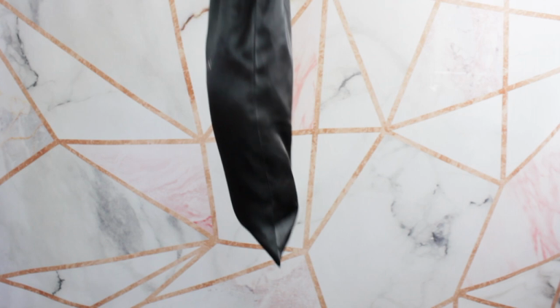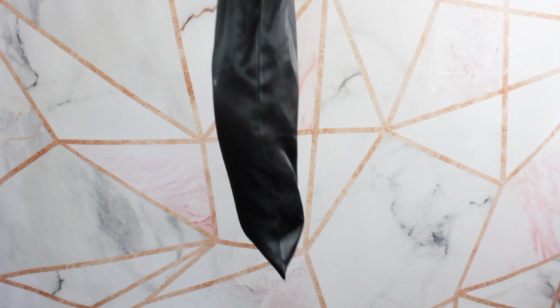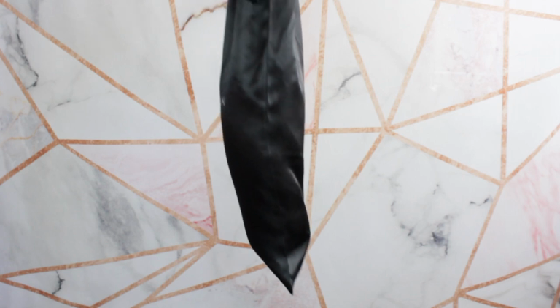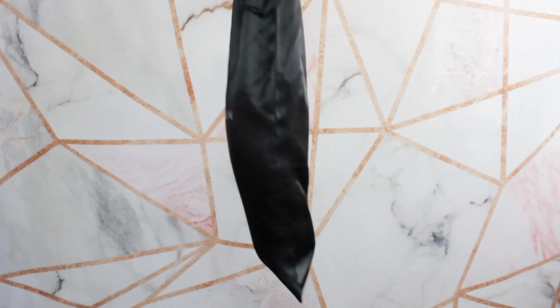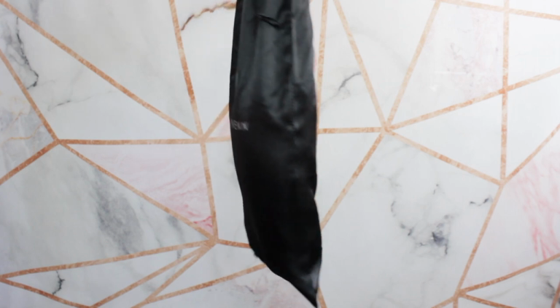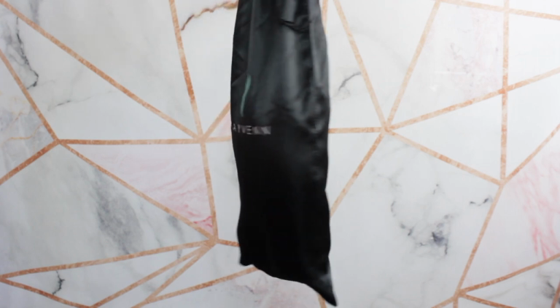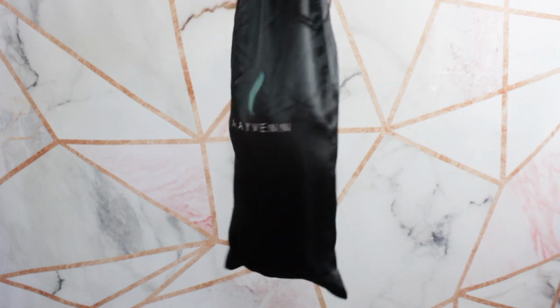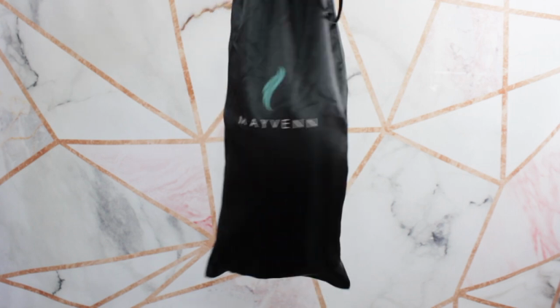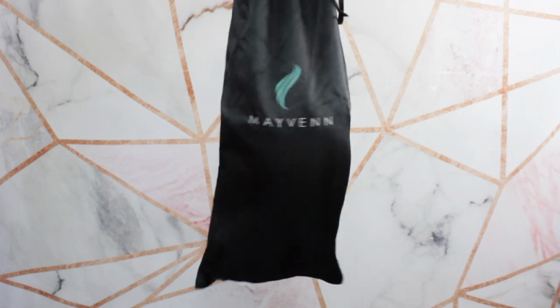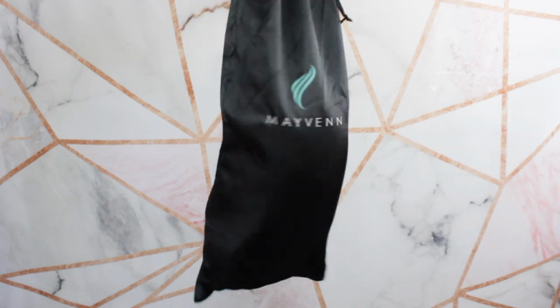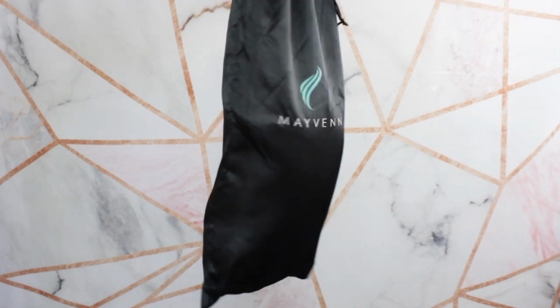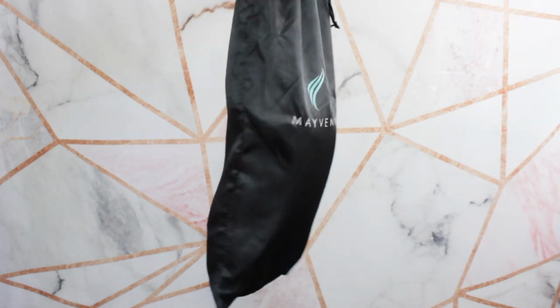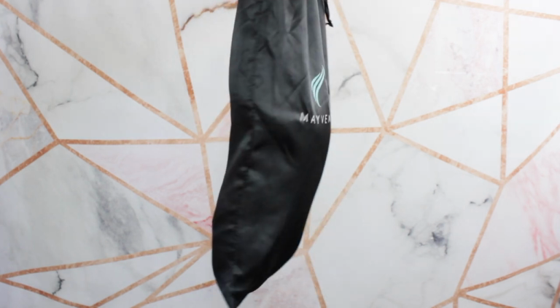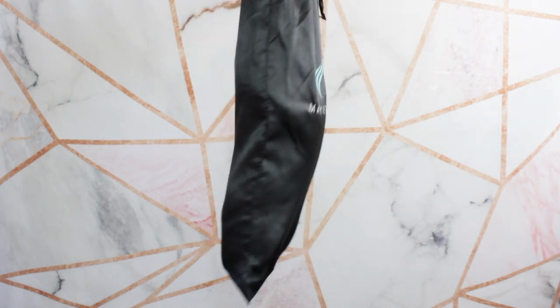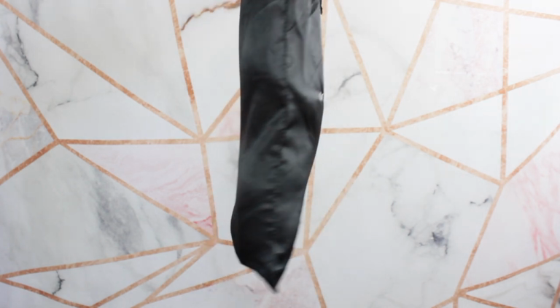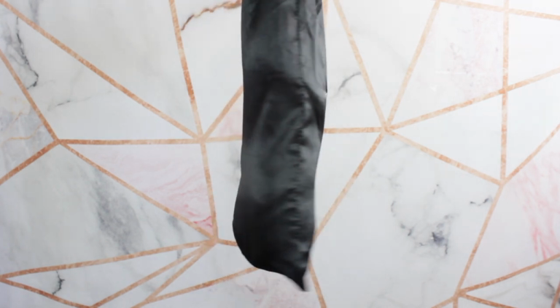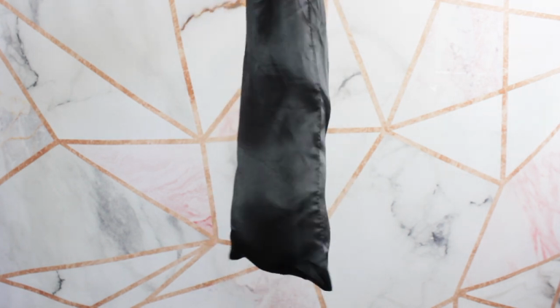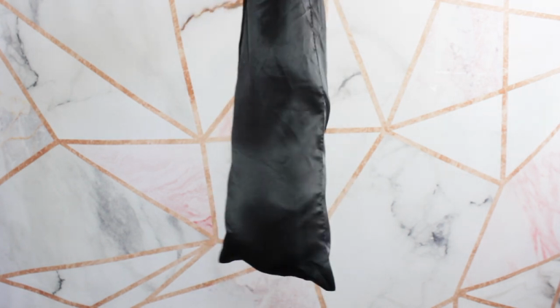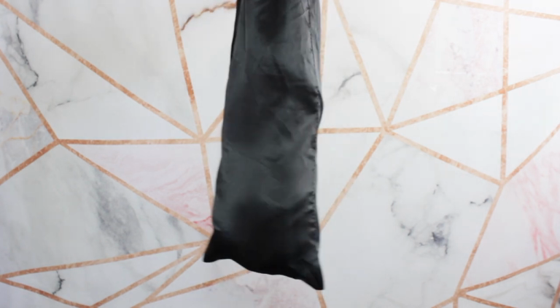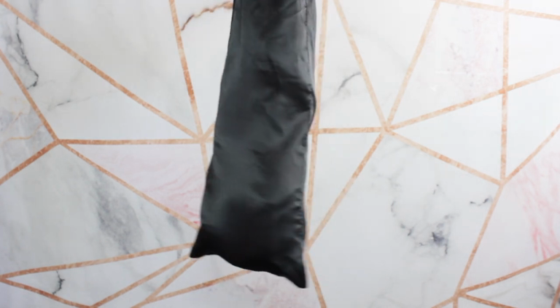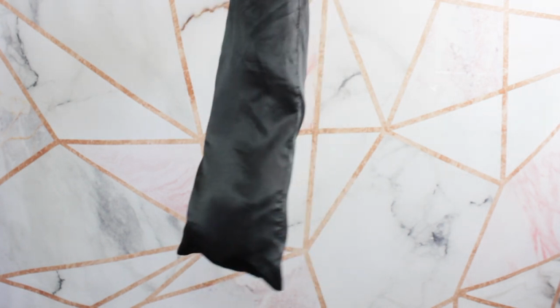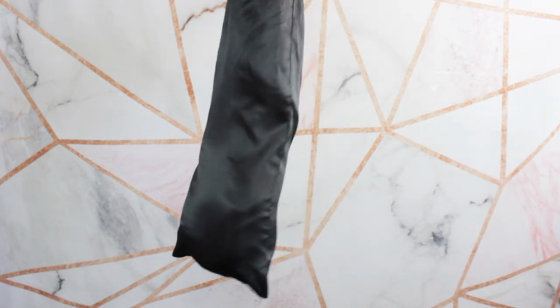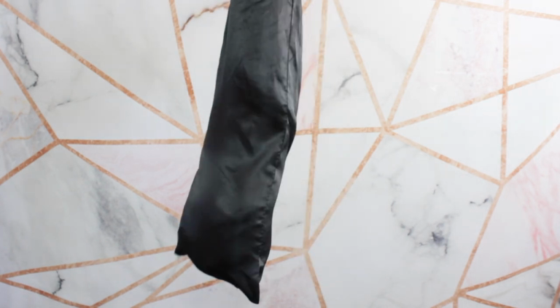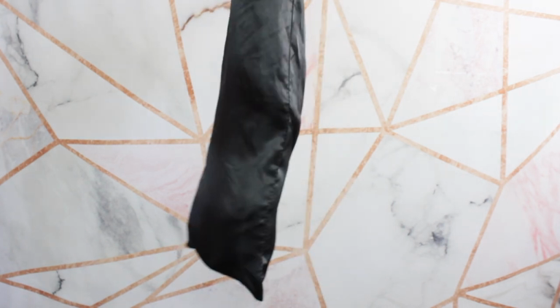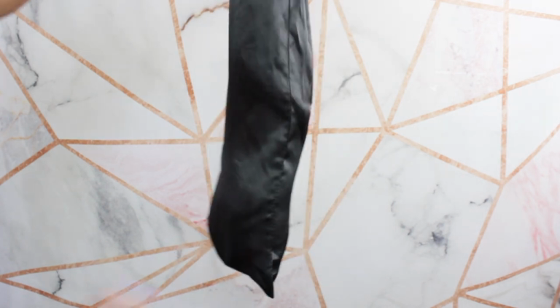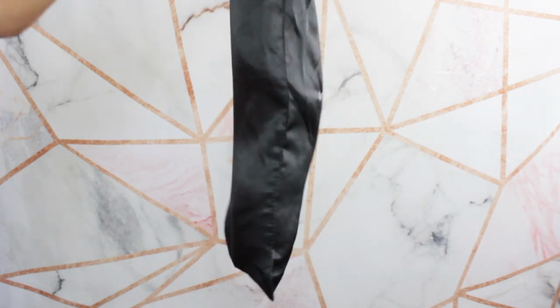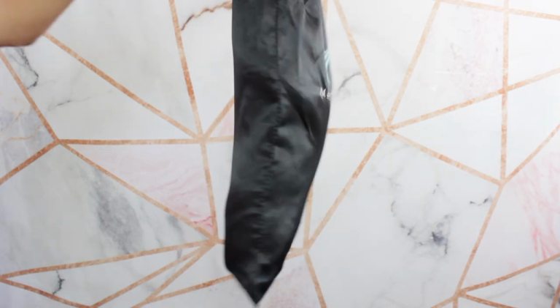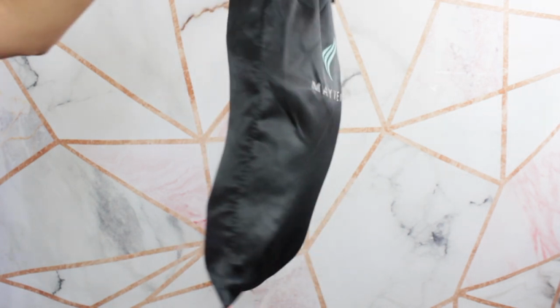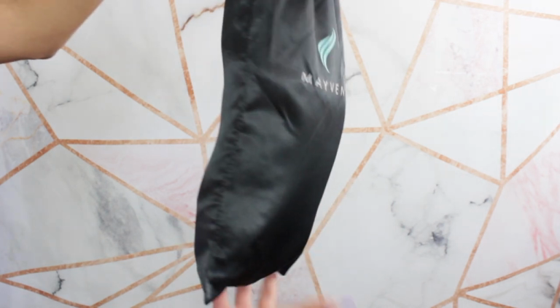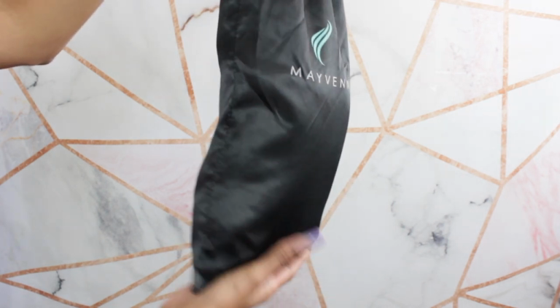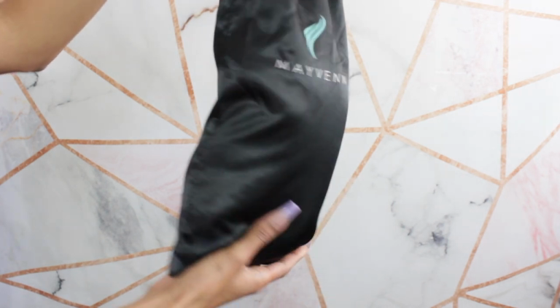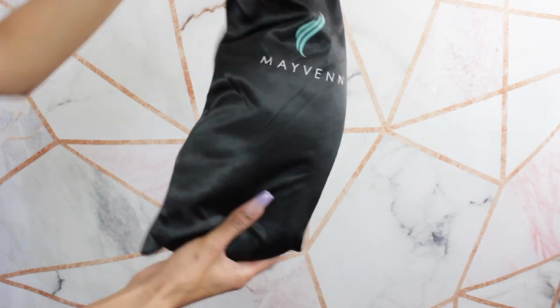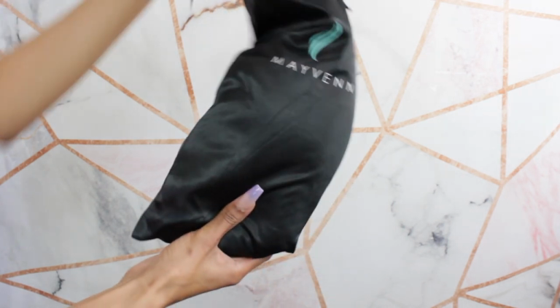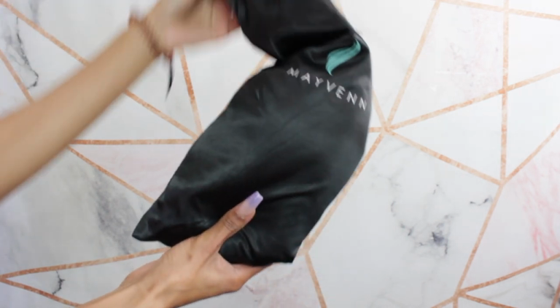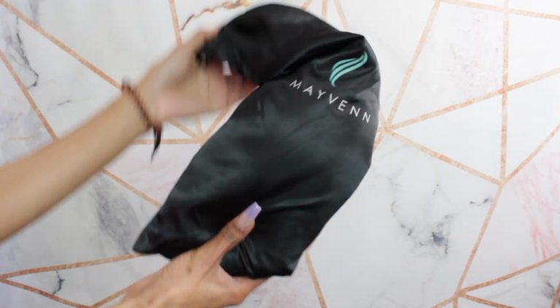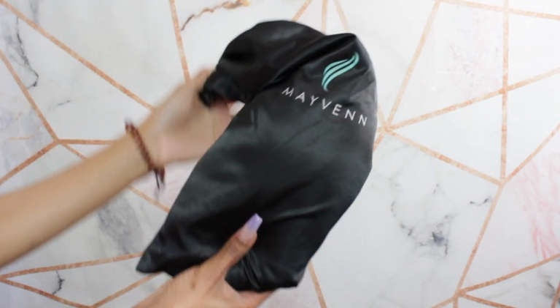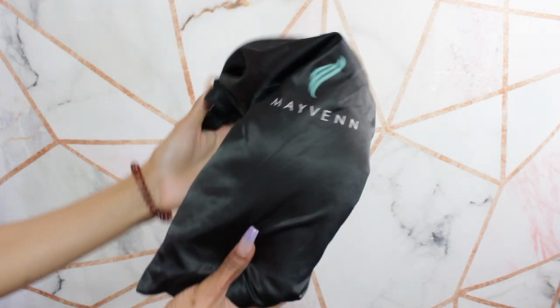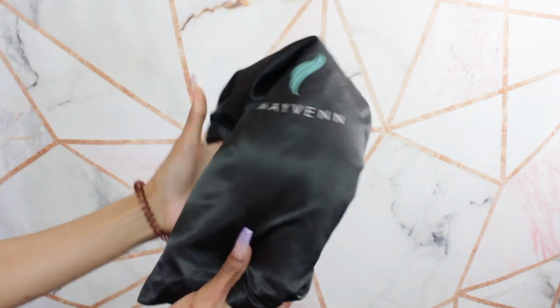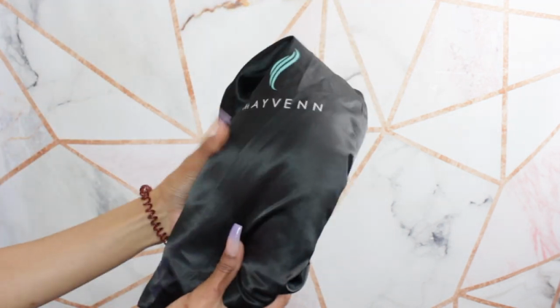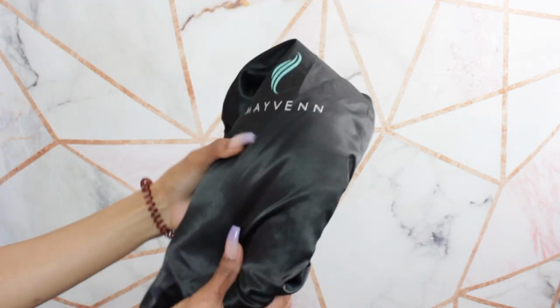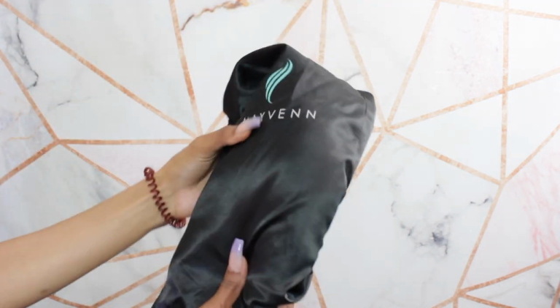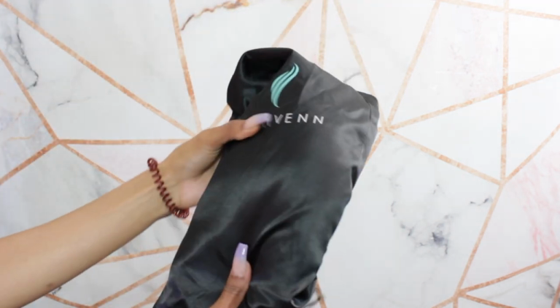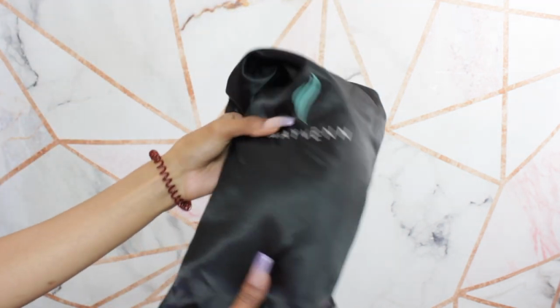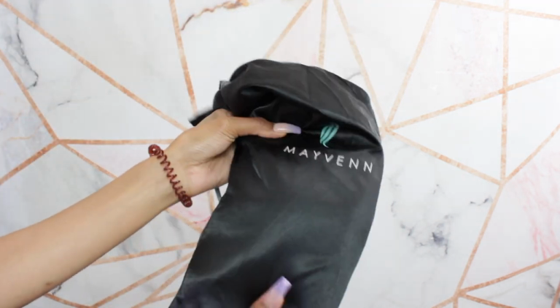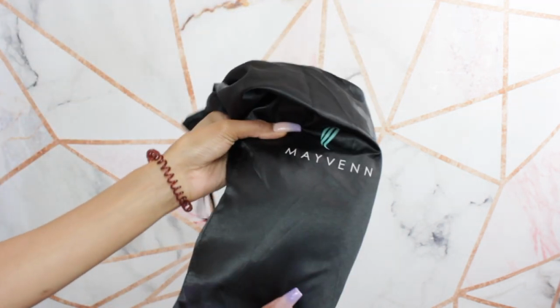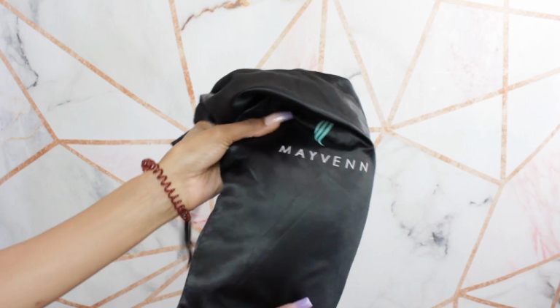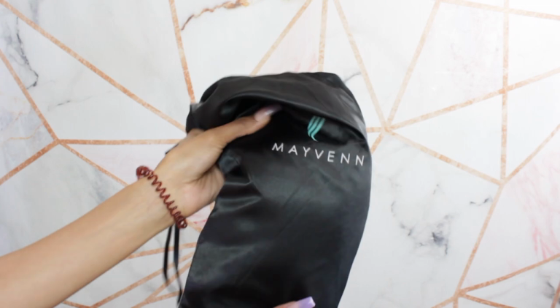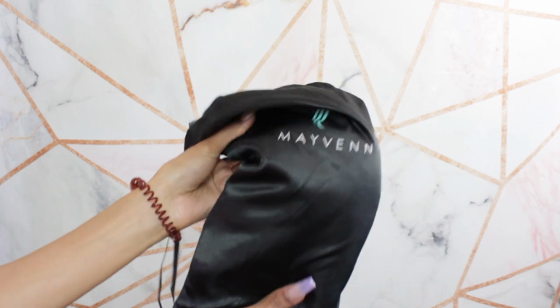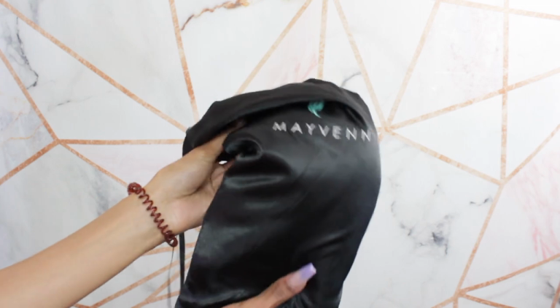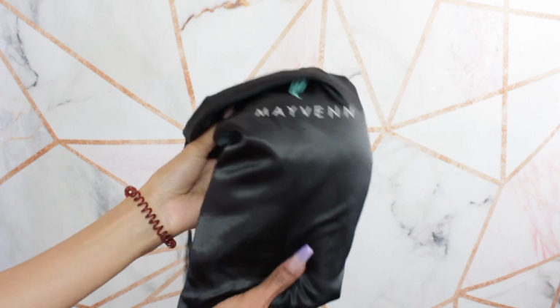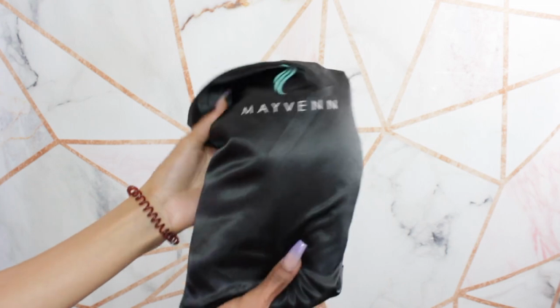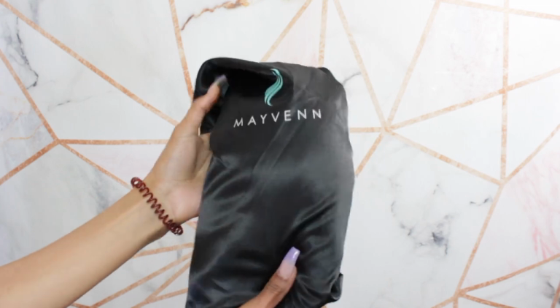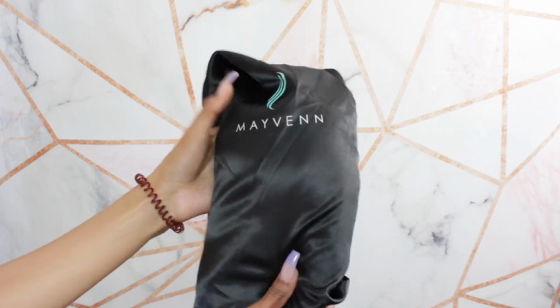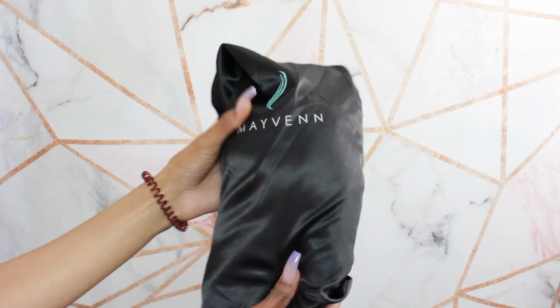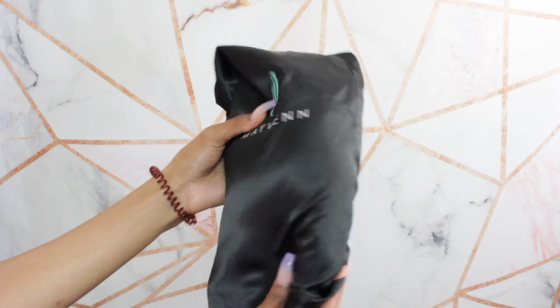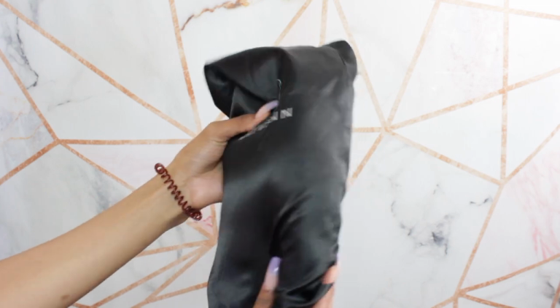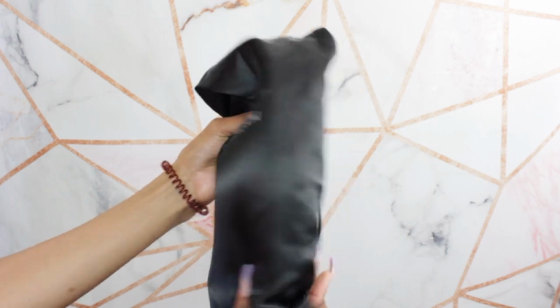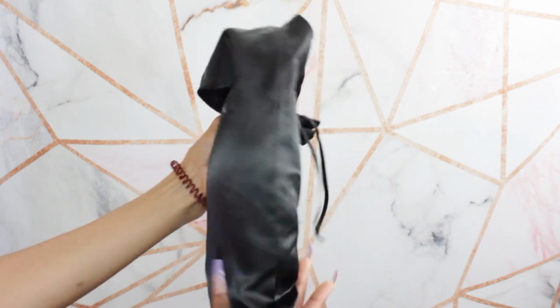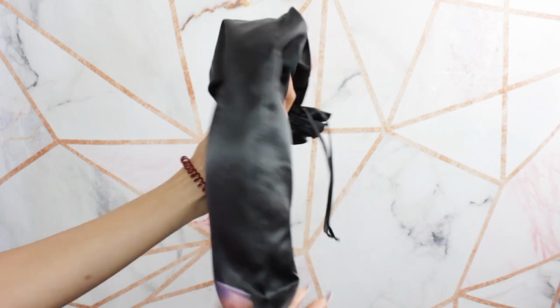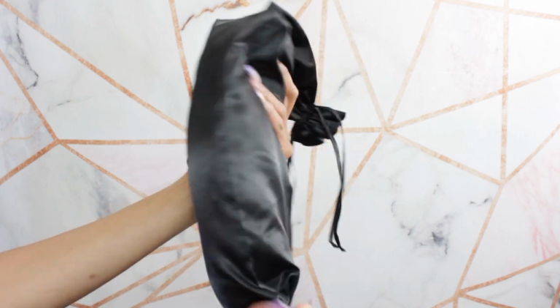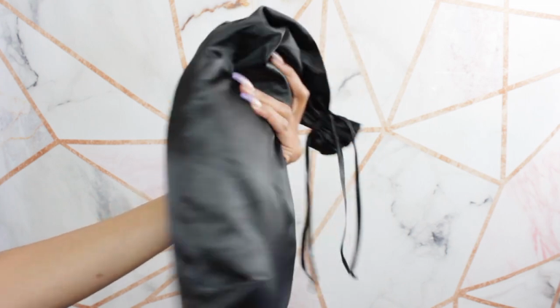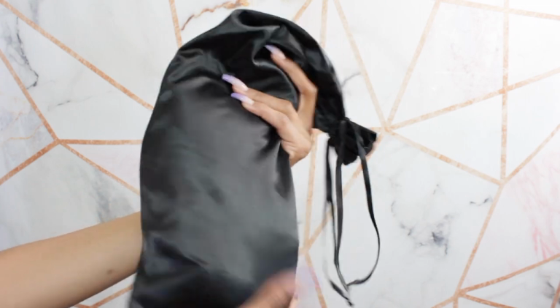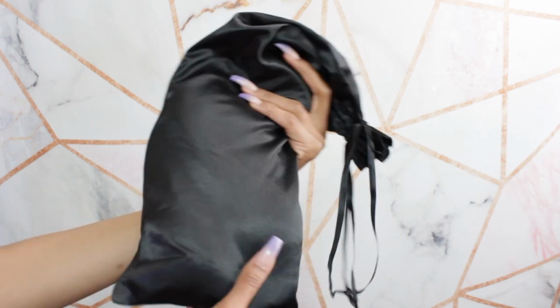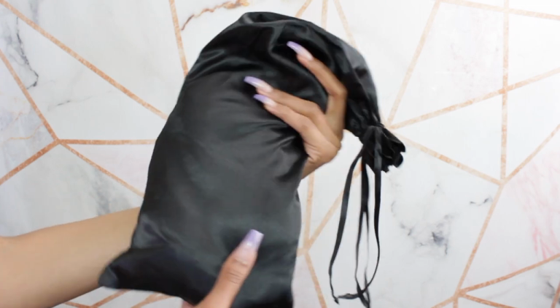Hi you guys, welcome back to my channel. My name is Amor Love and today I'm going to show you guys what to do when you receive your Maven wigs.